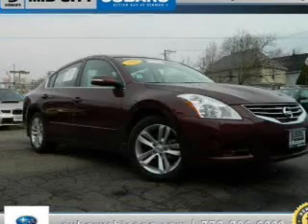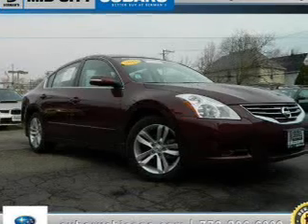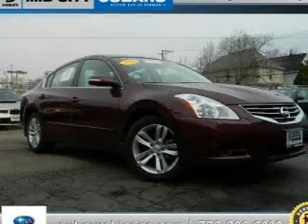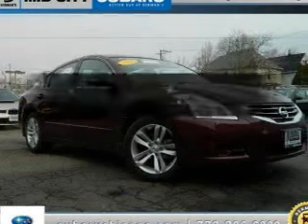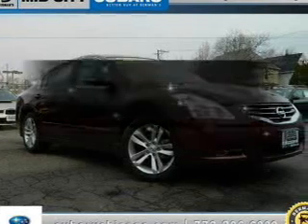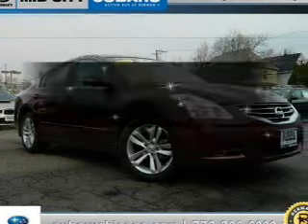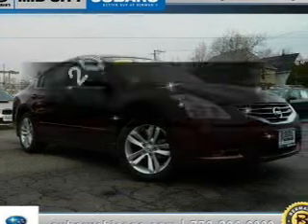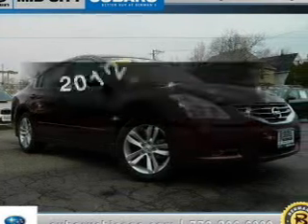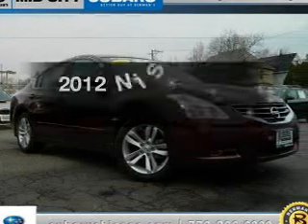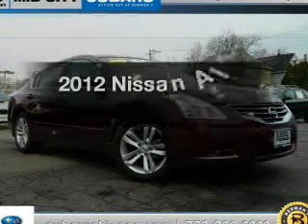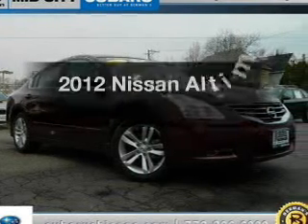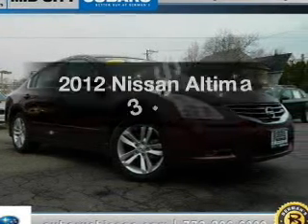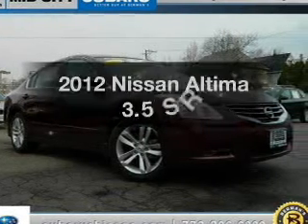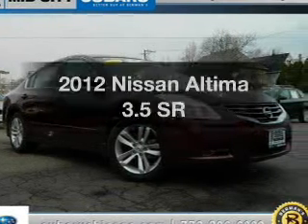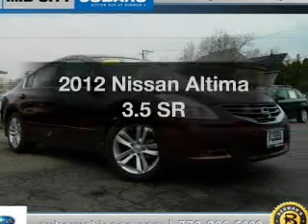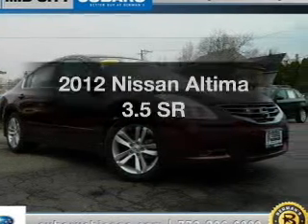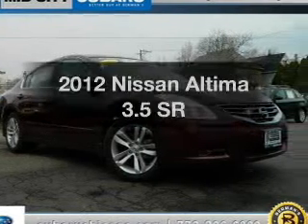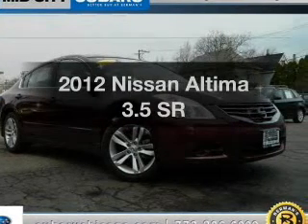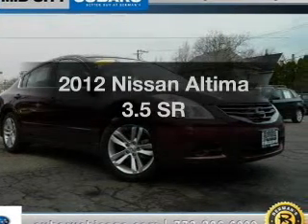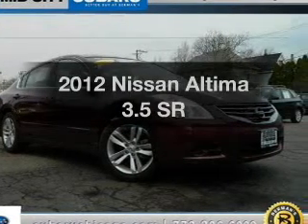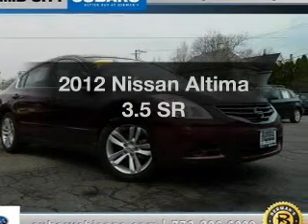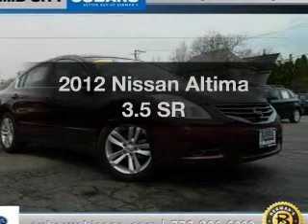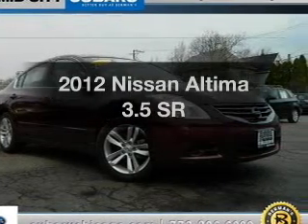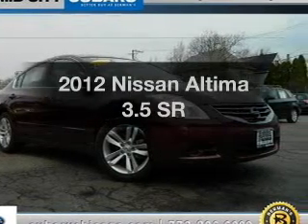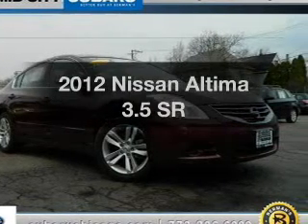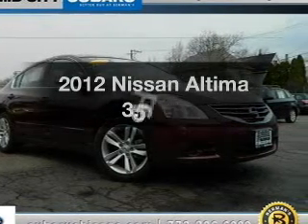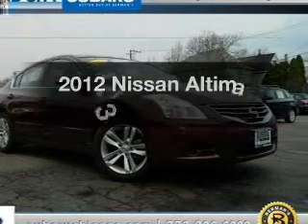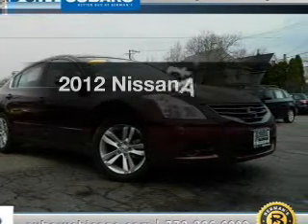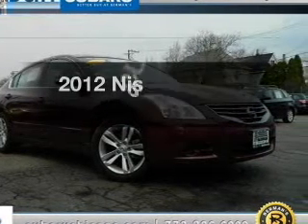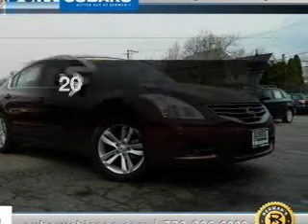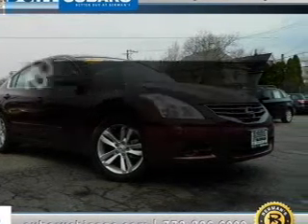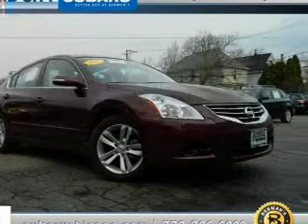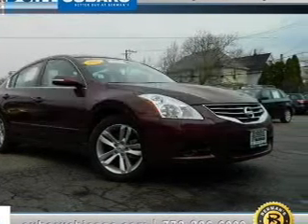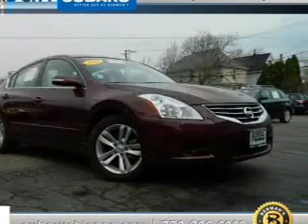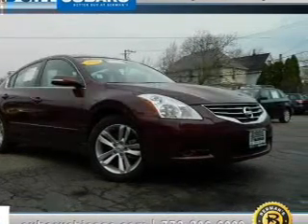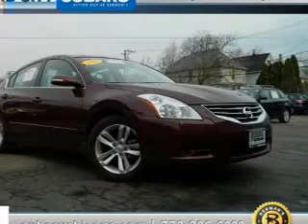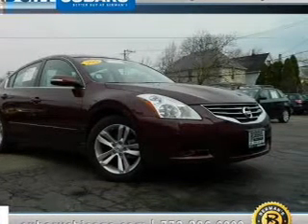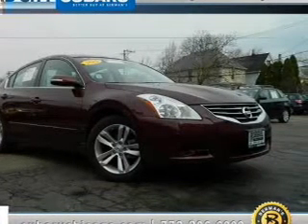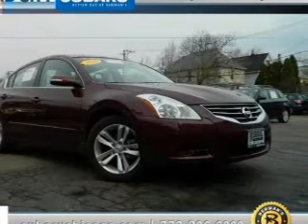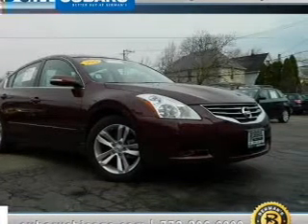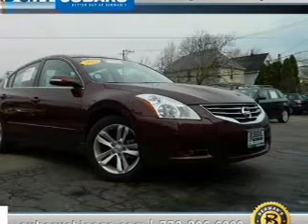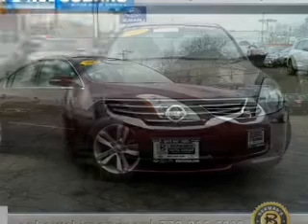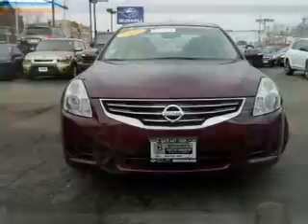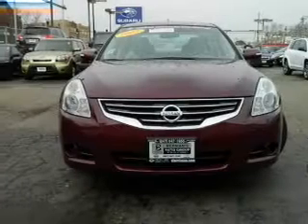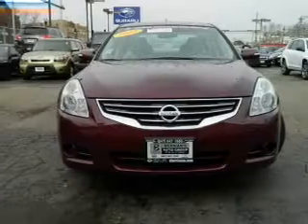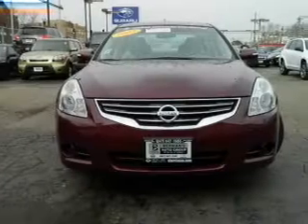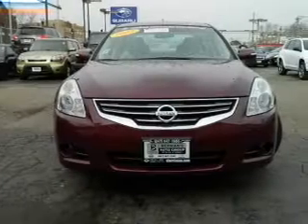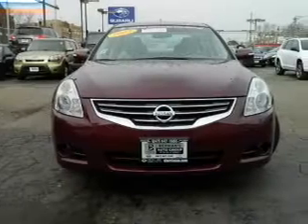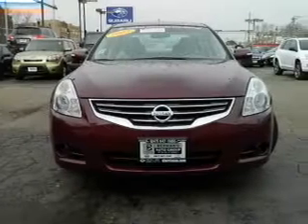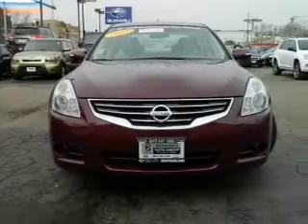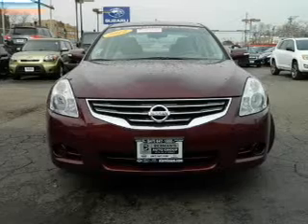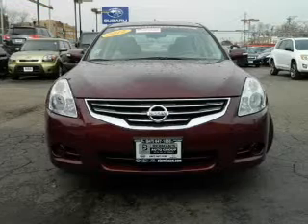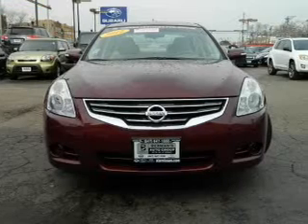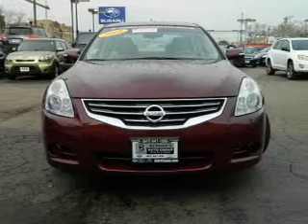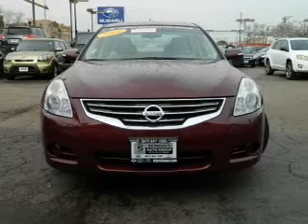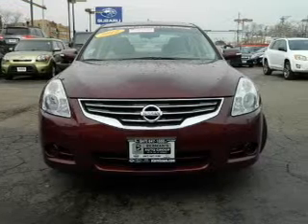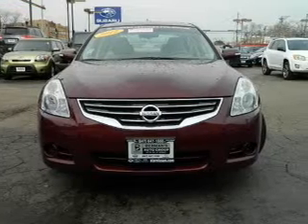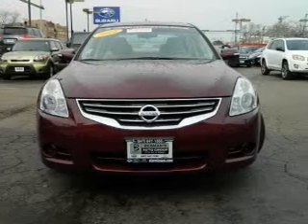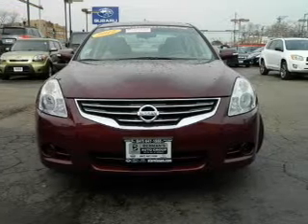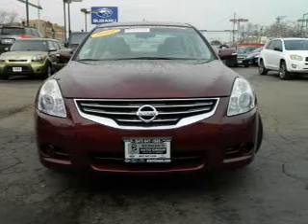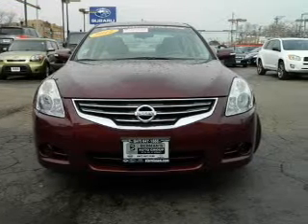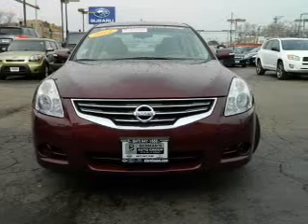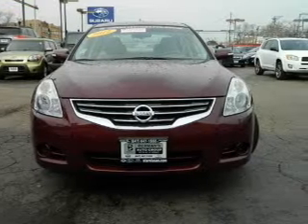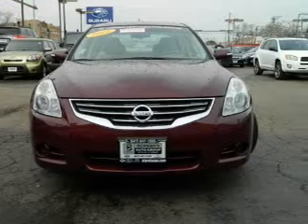Get noticed in this 2012 Nissan Altima. If you're looking for a first-rate auto, this one could be yours today.